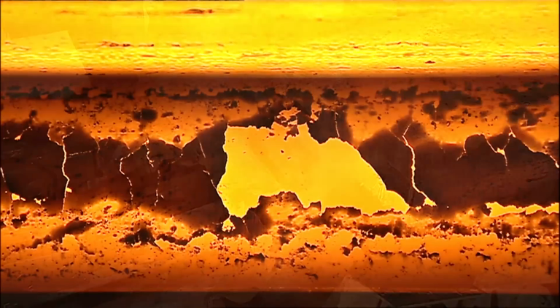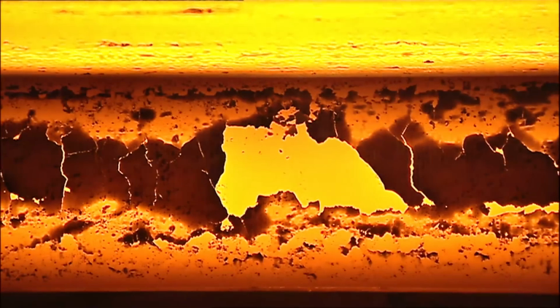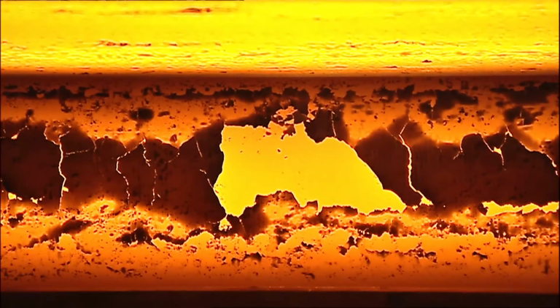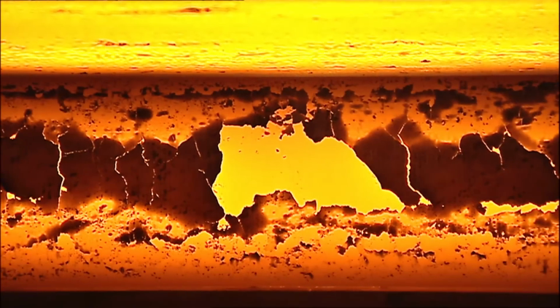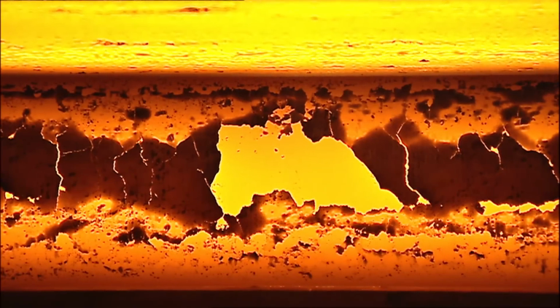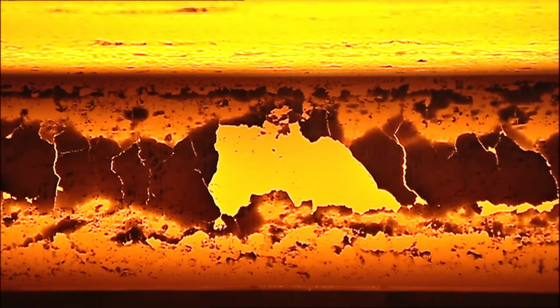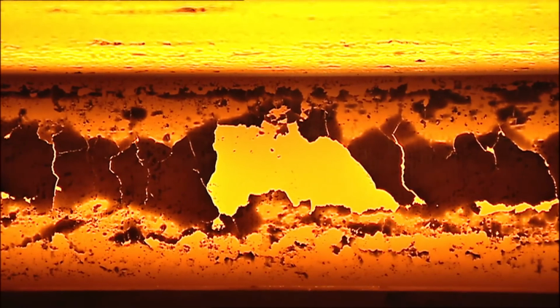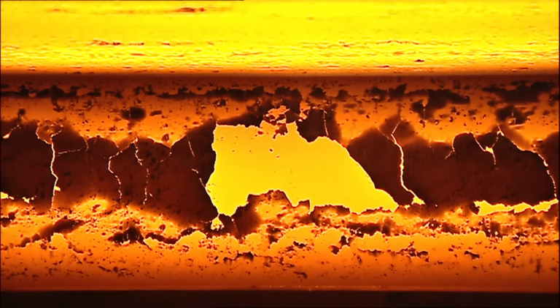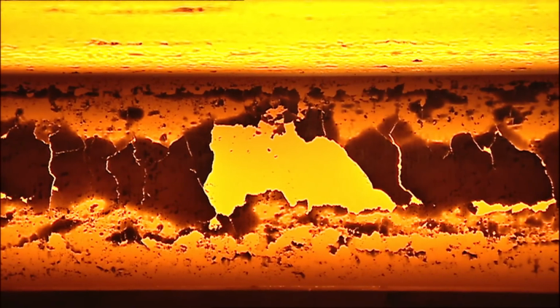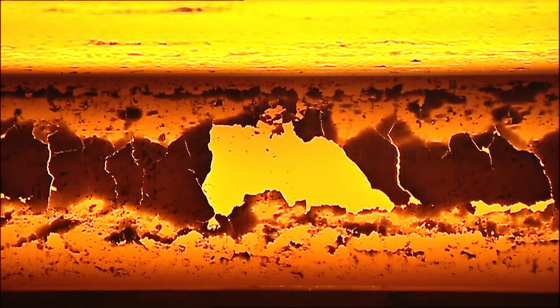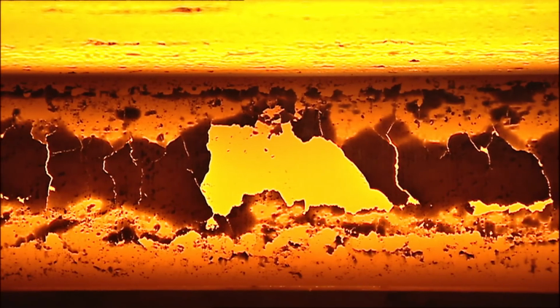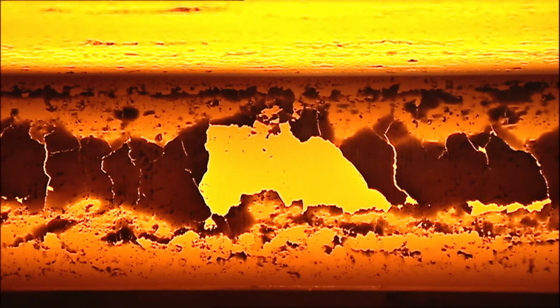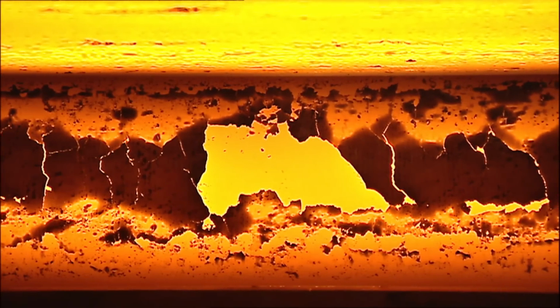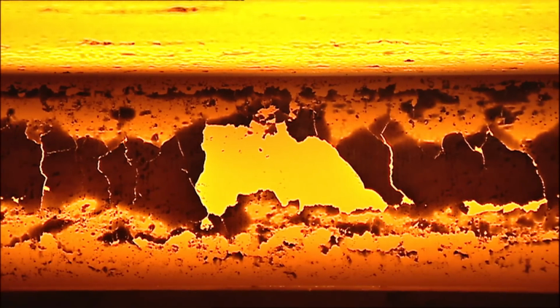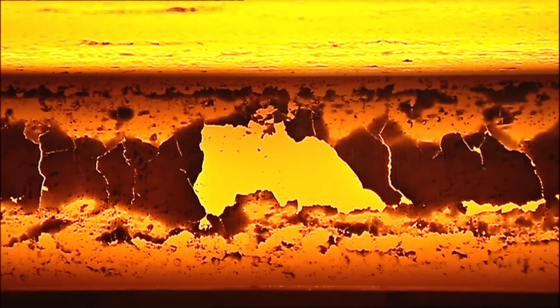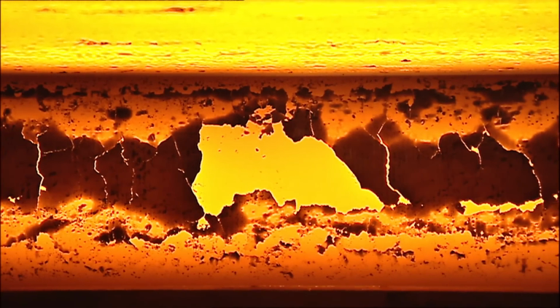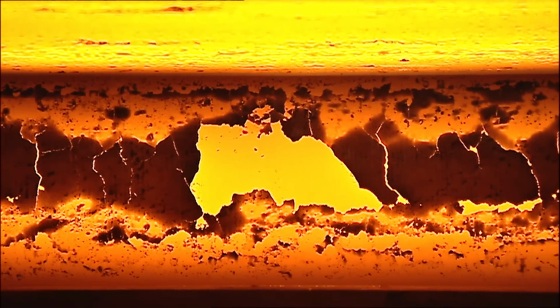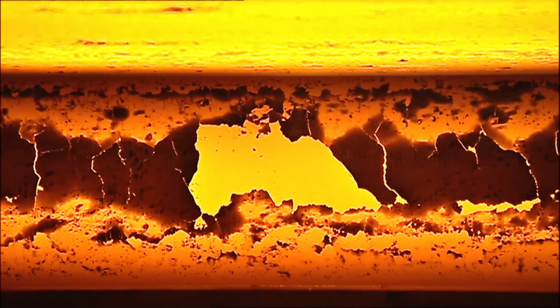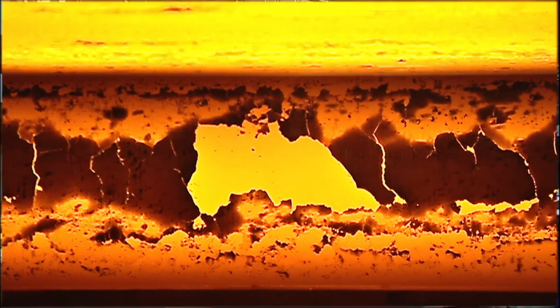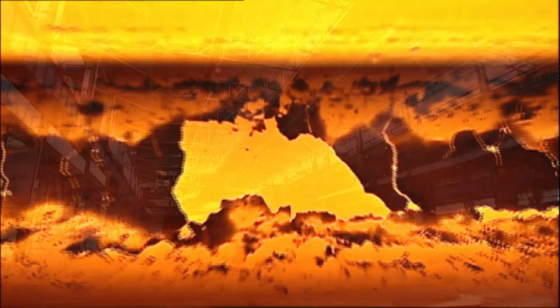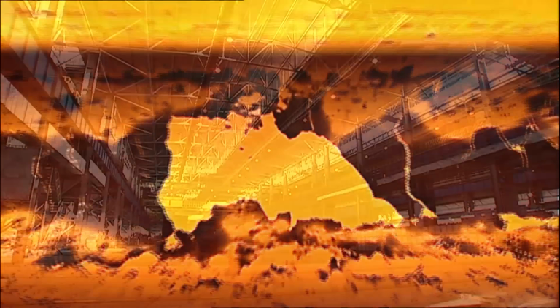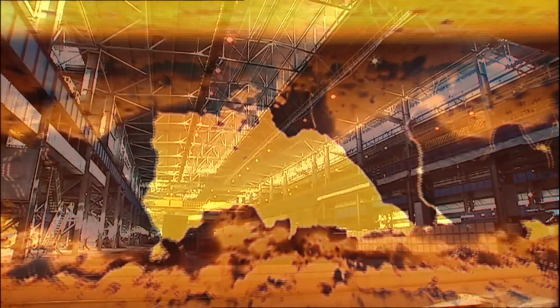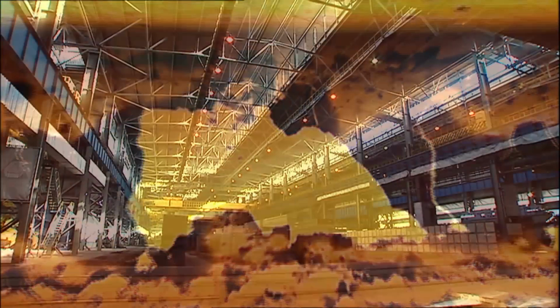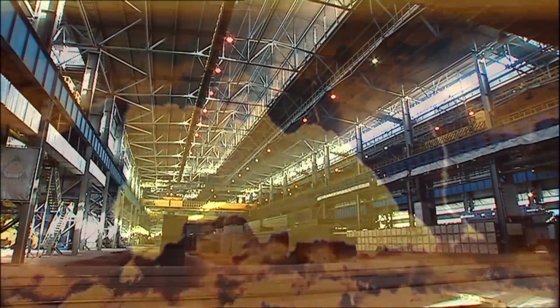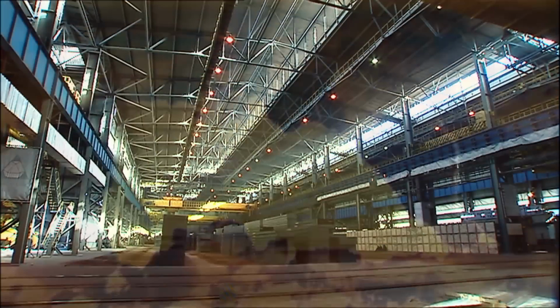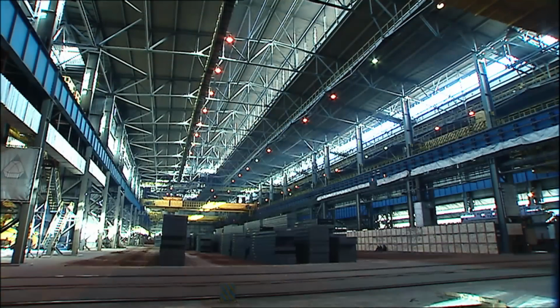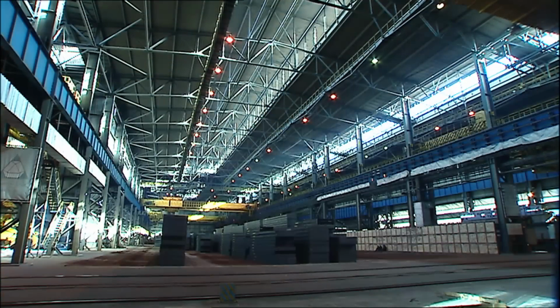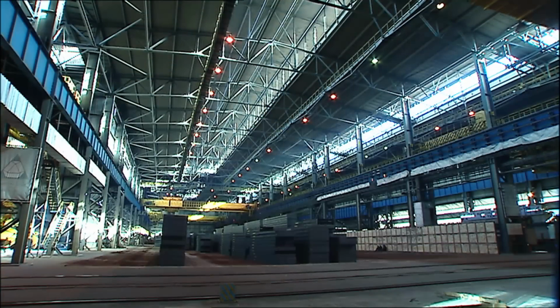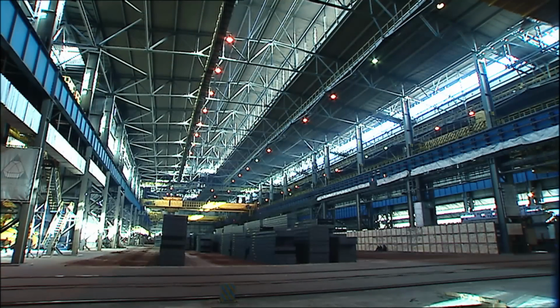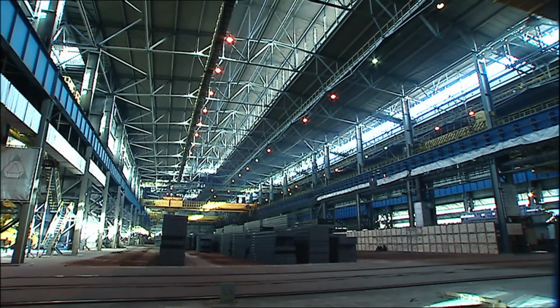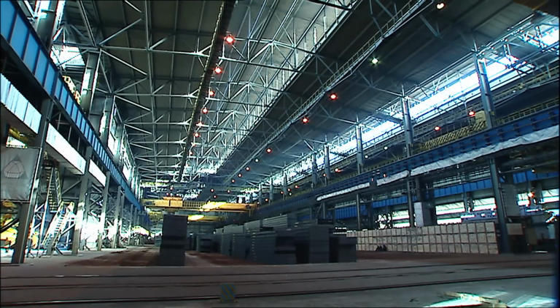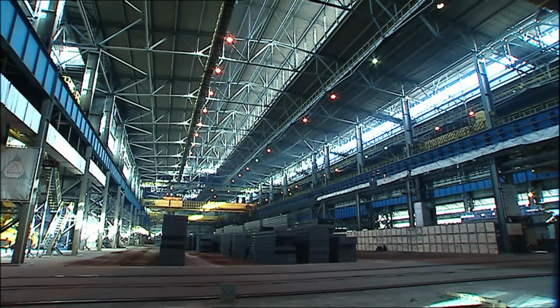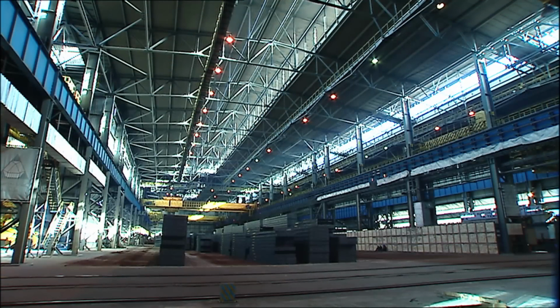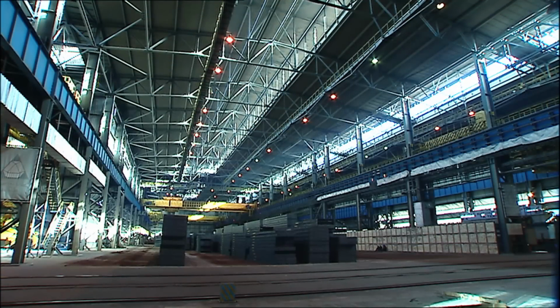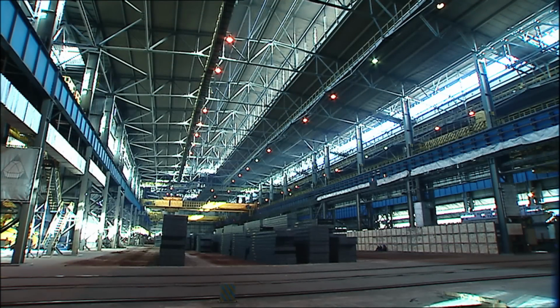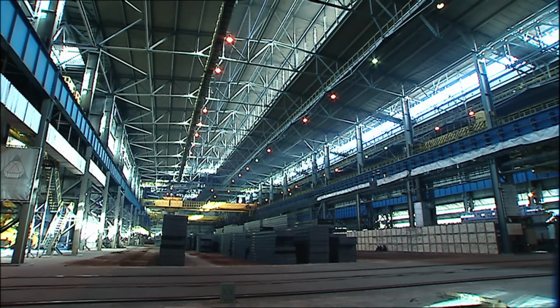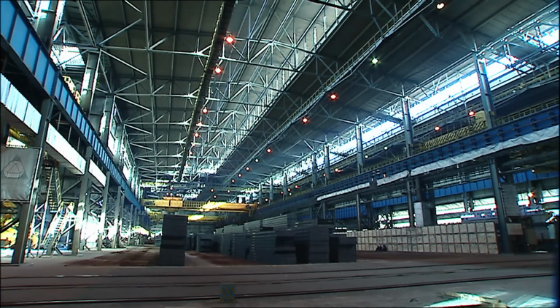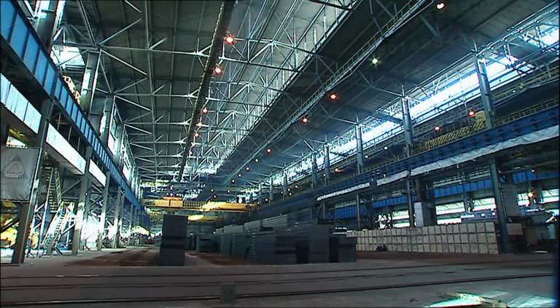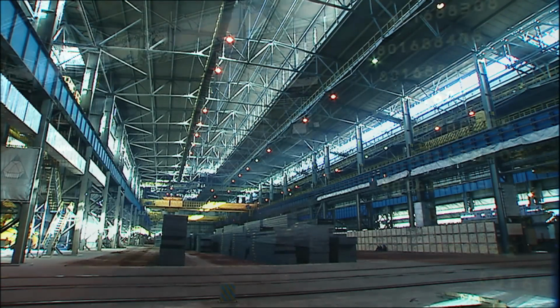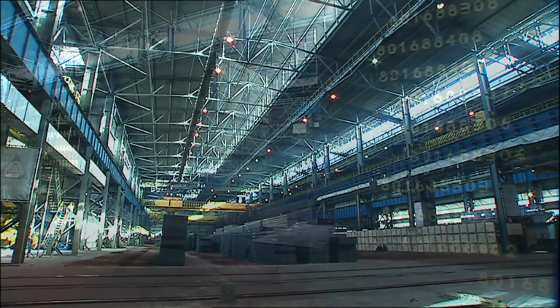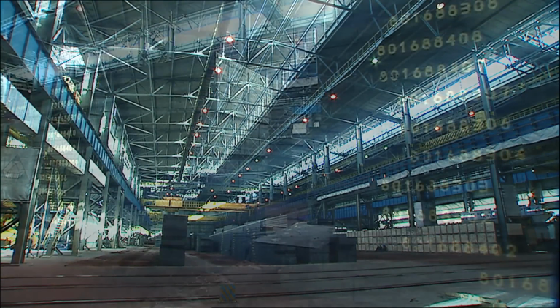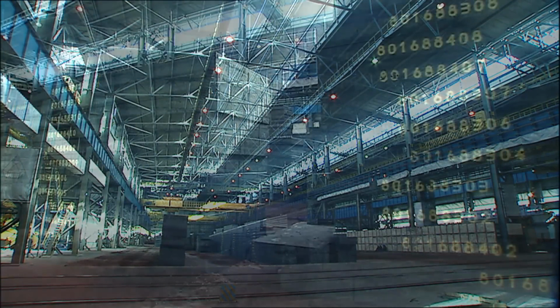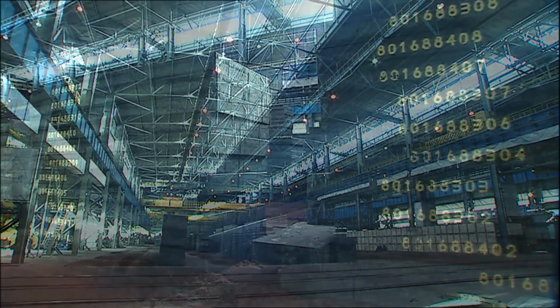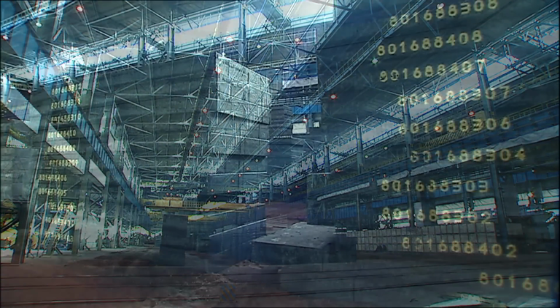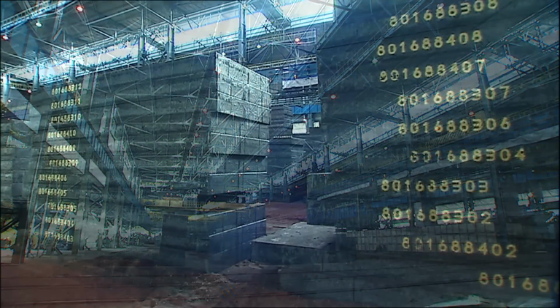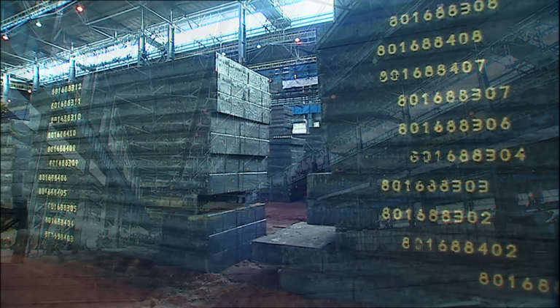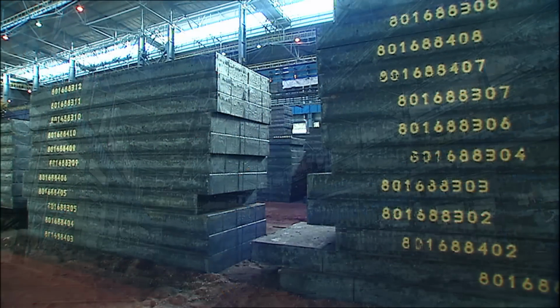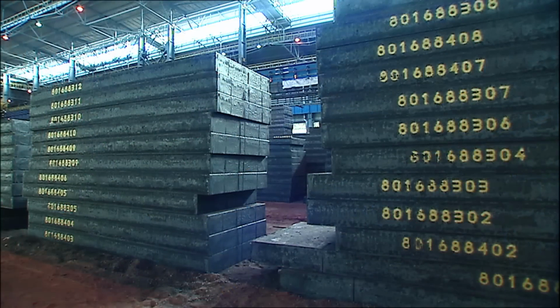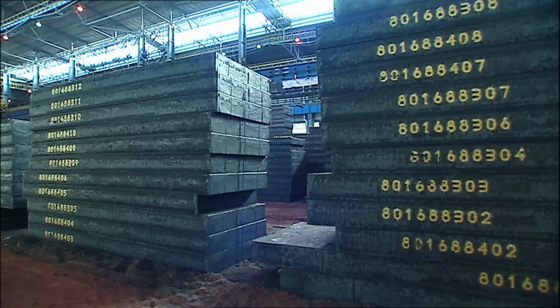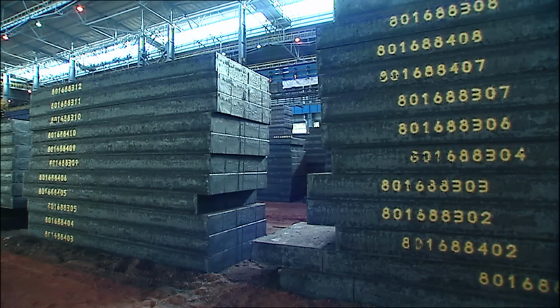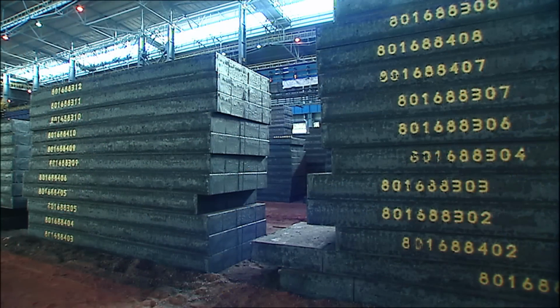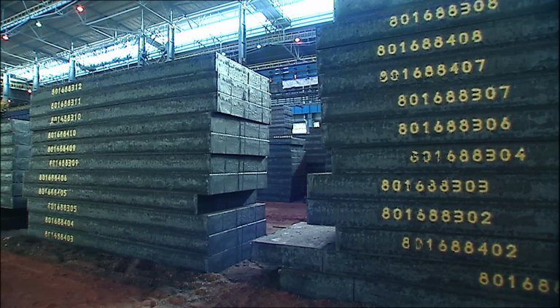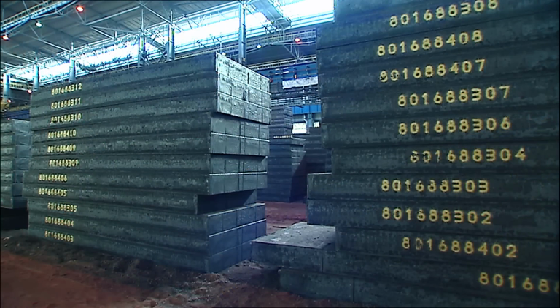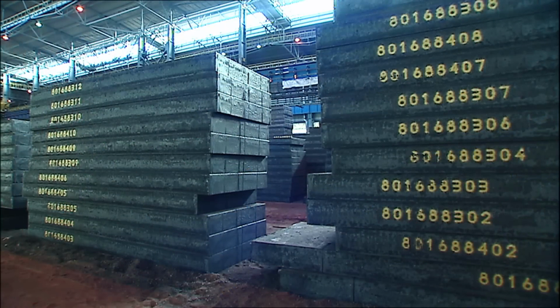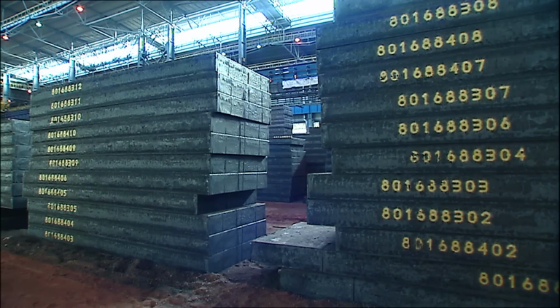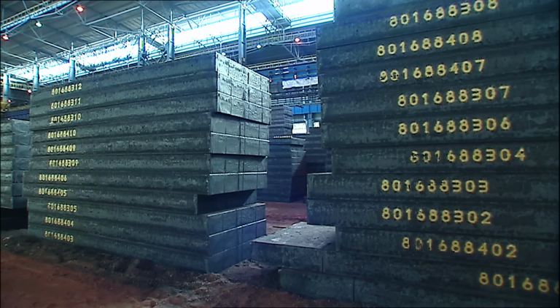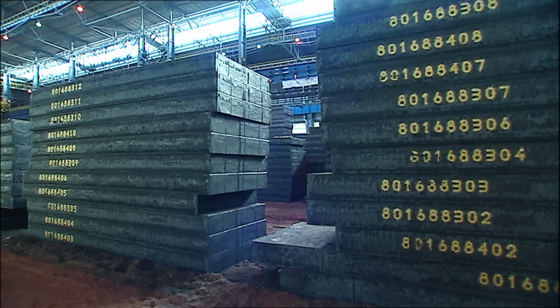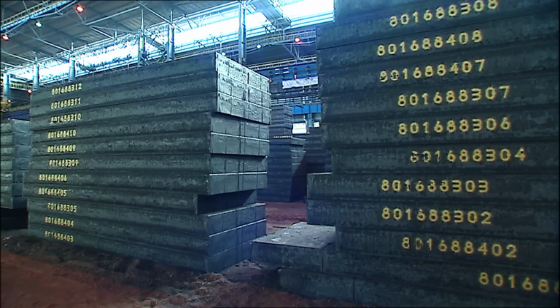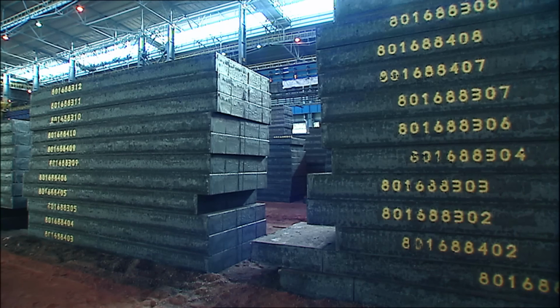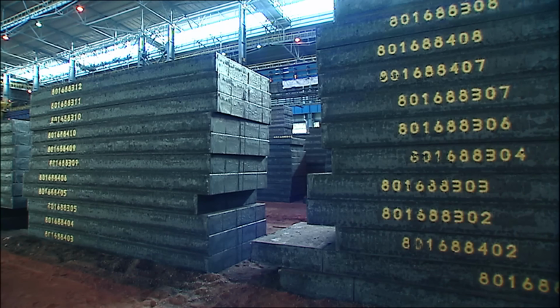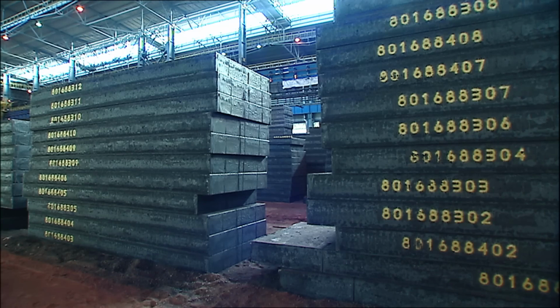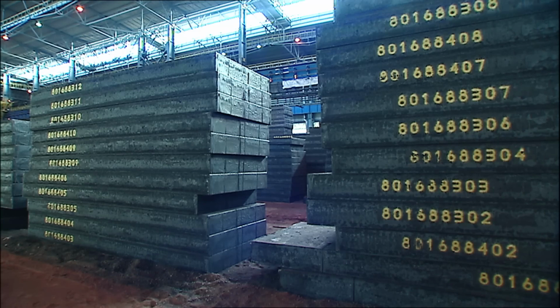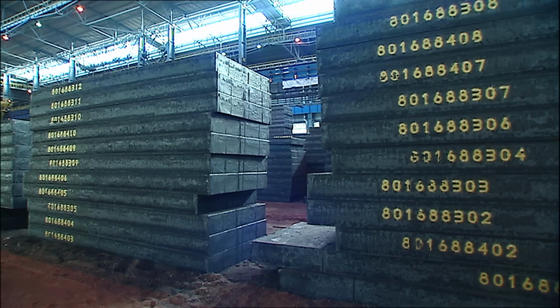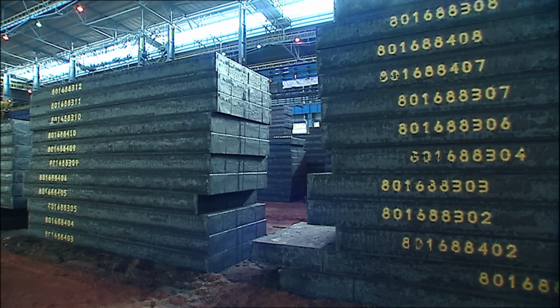With the help of a computer system, slab storage and retrieval in the storage yard is accurately monitored and managed.